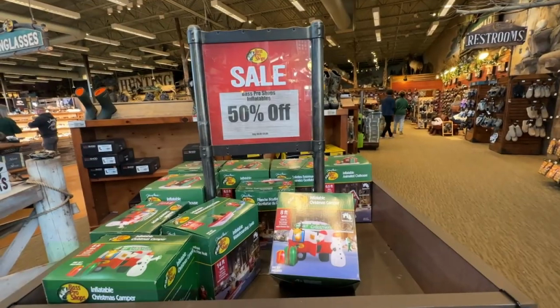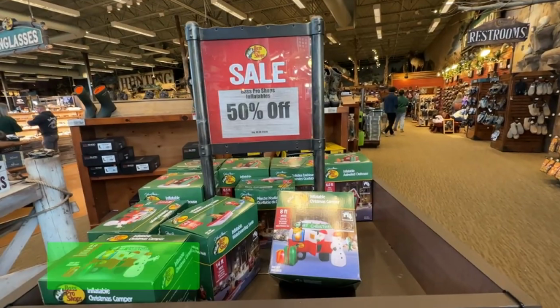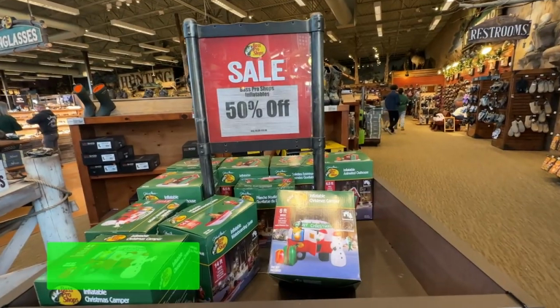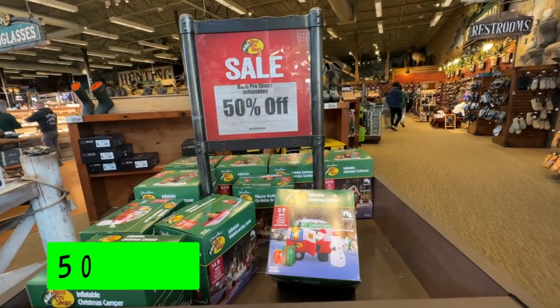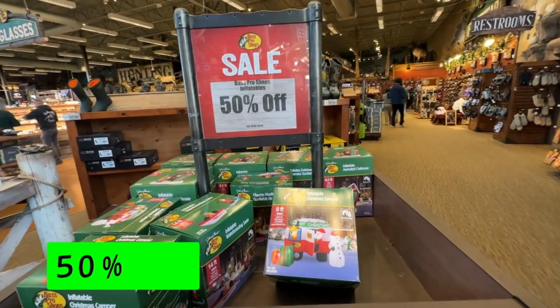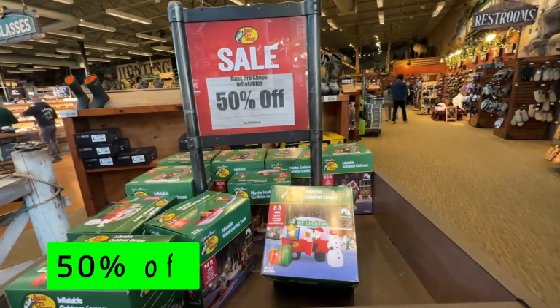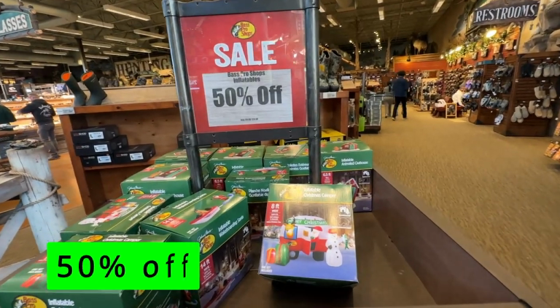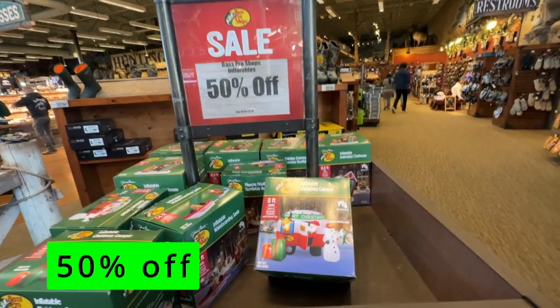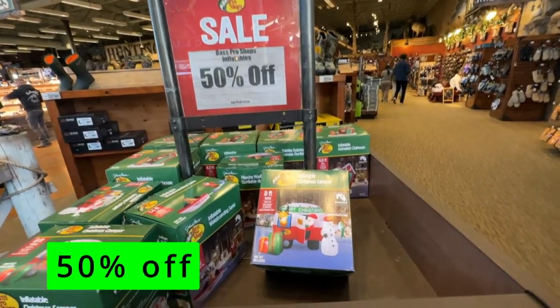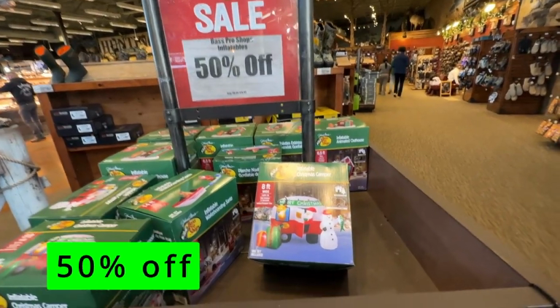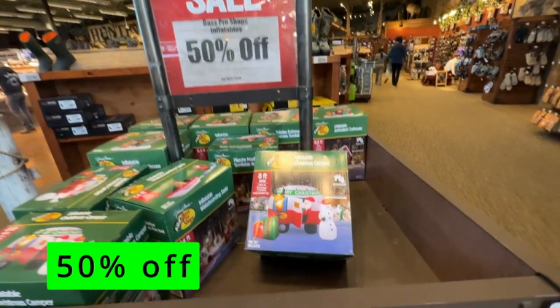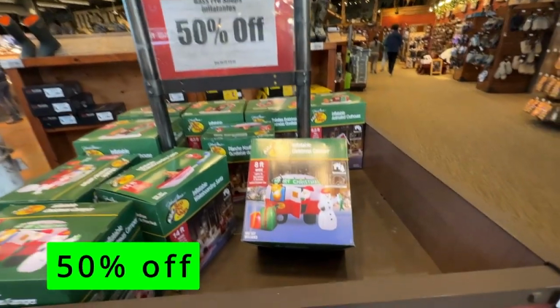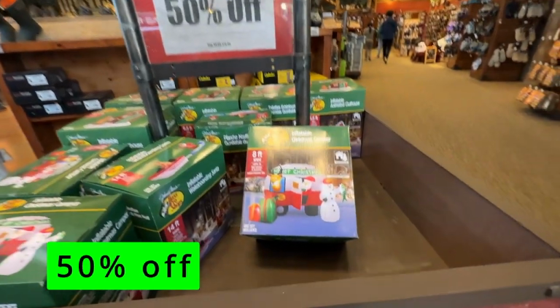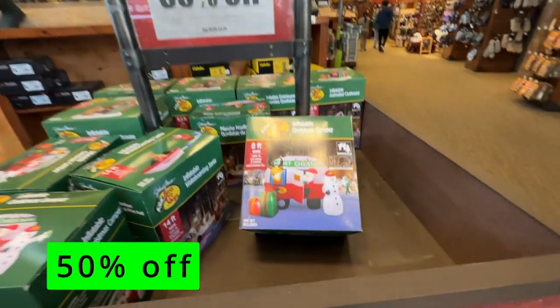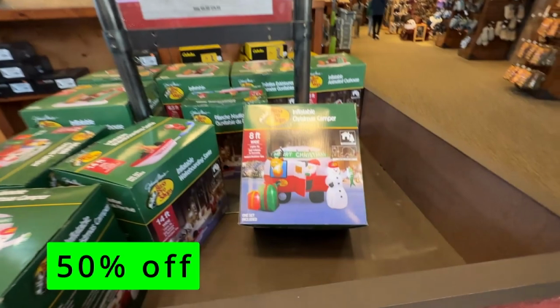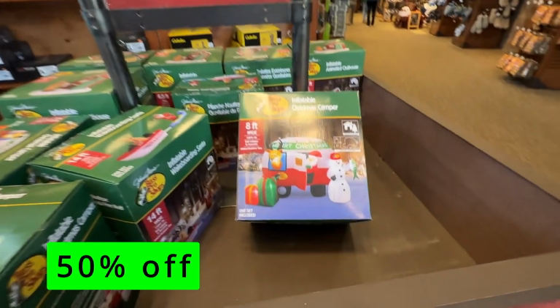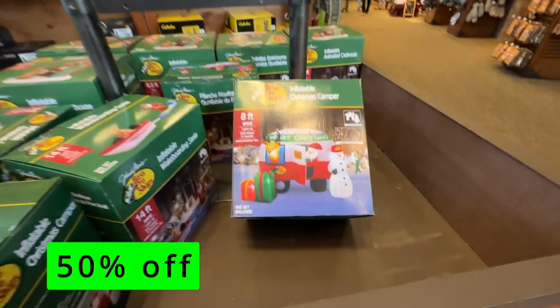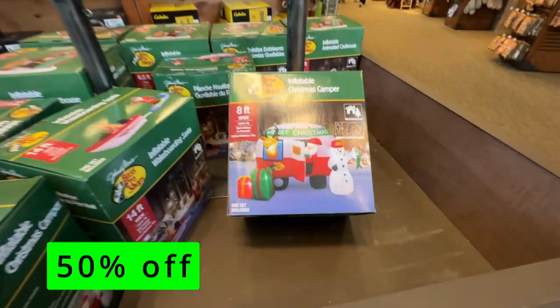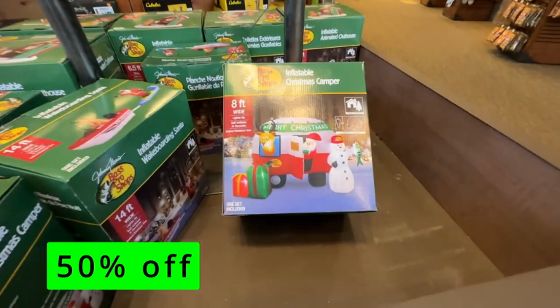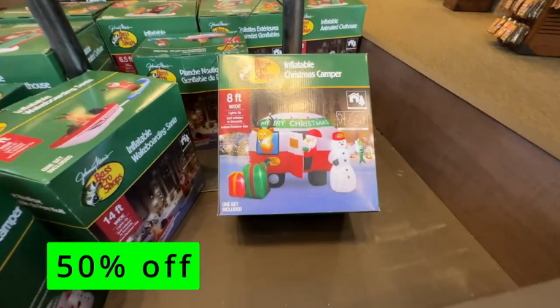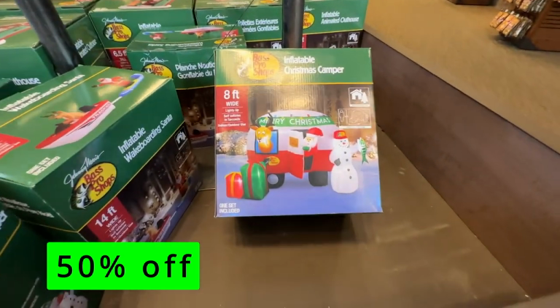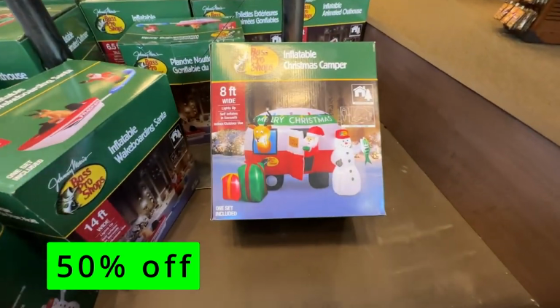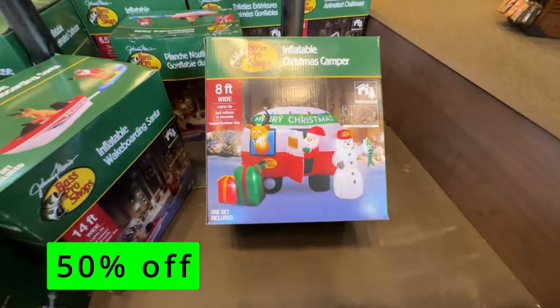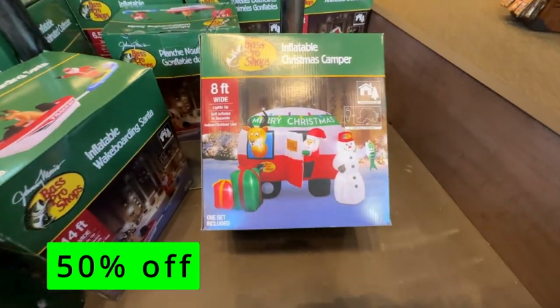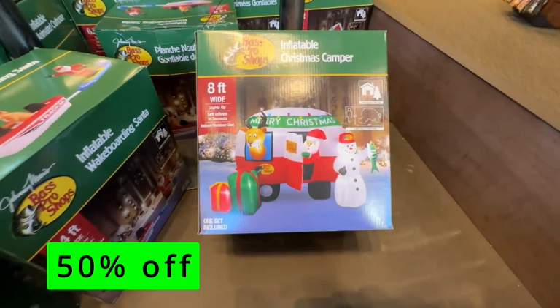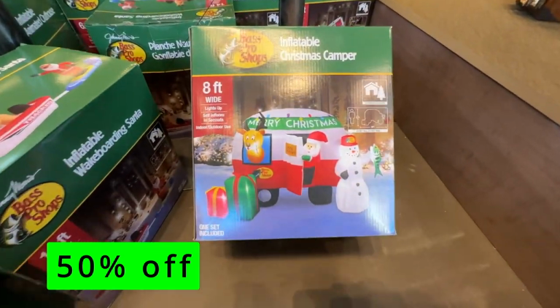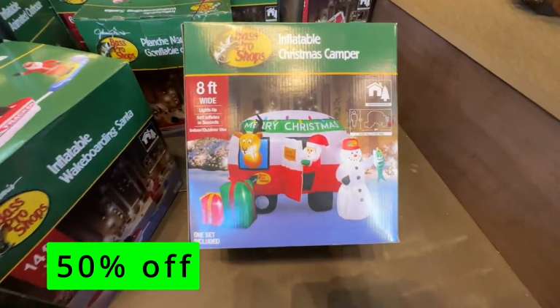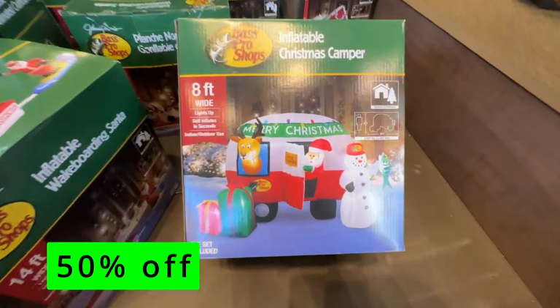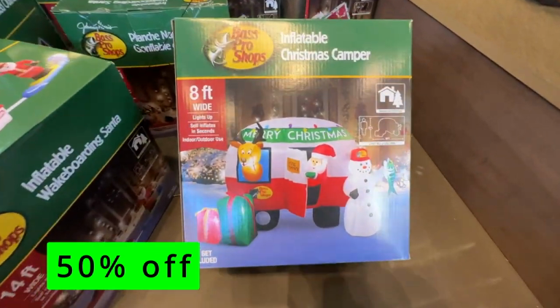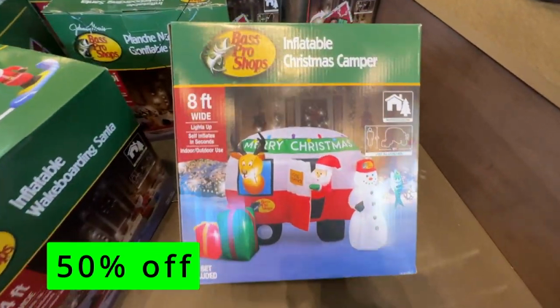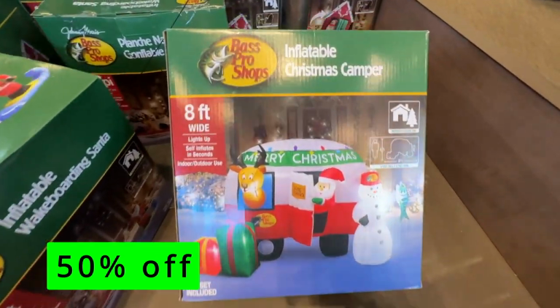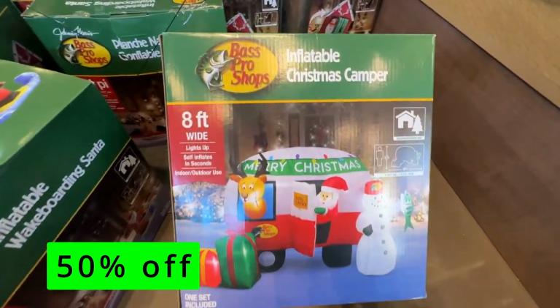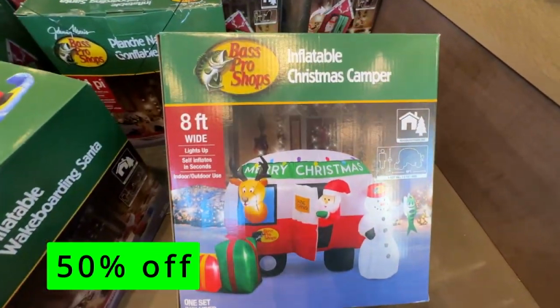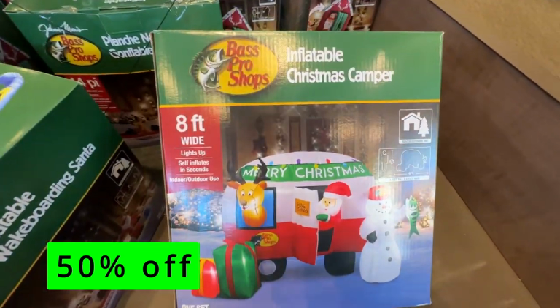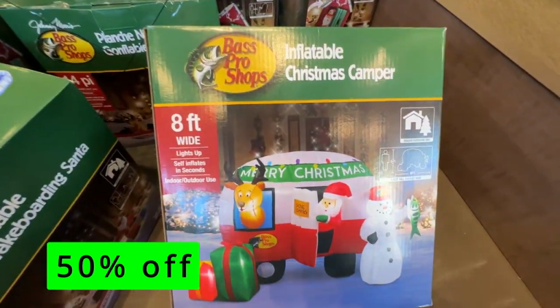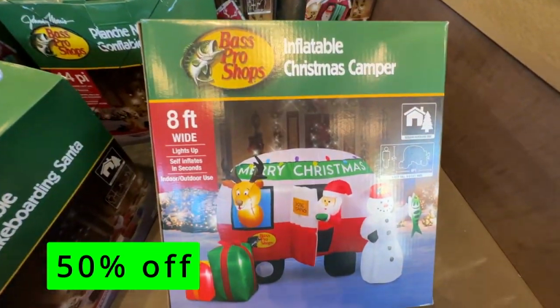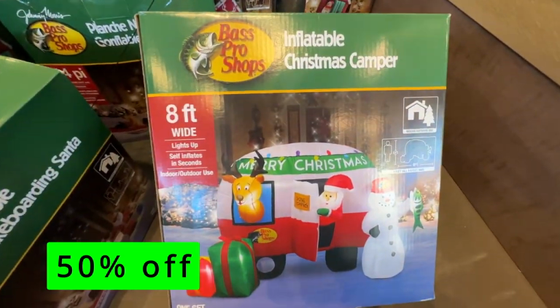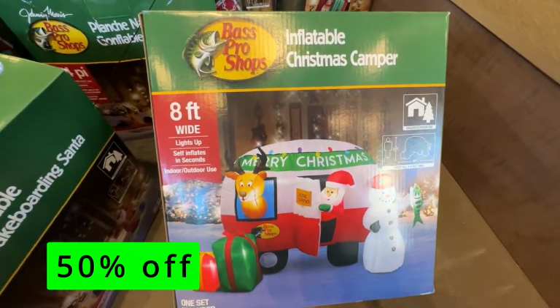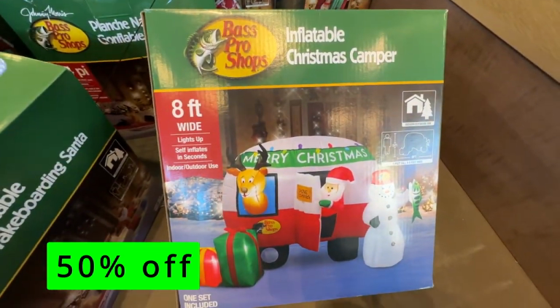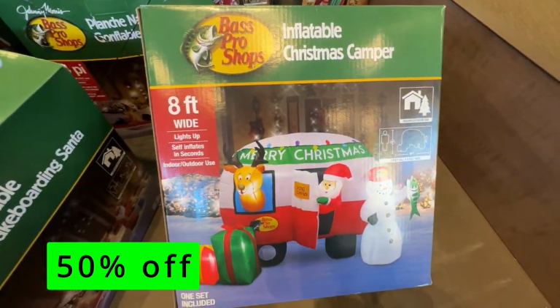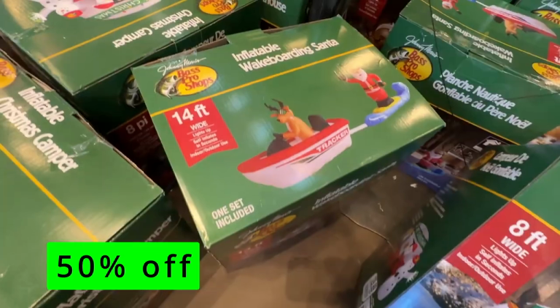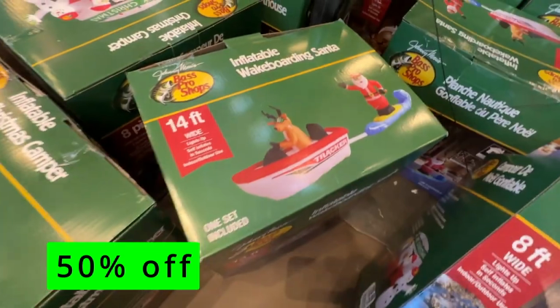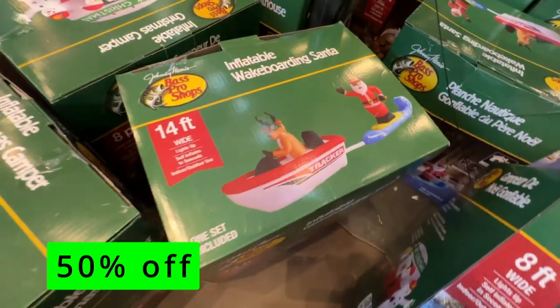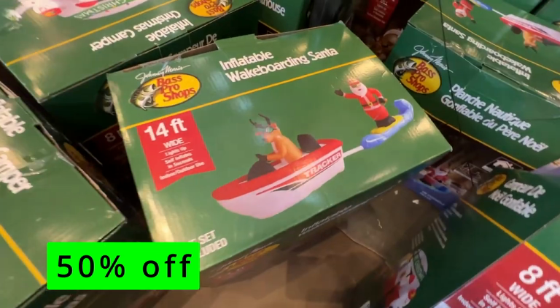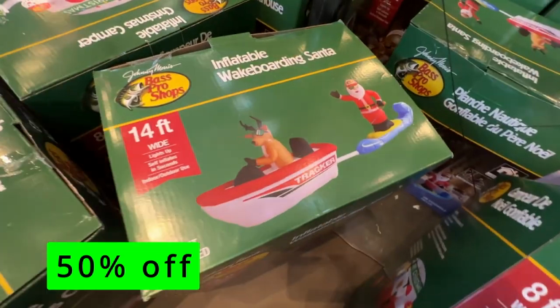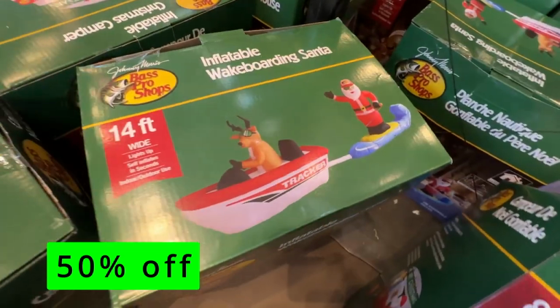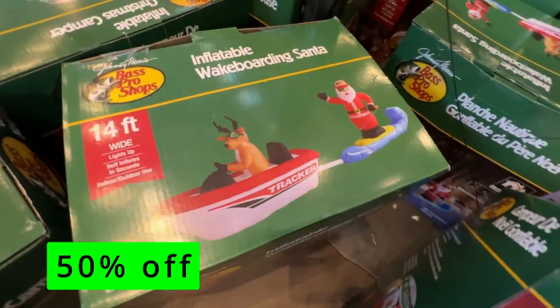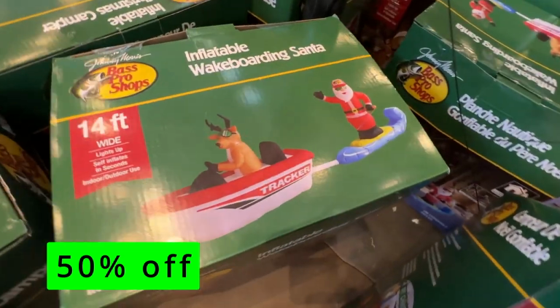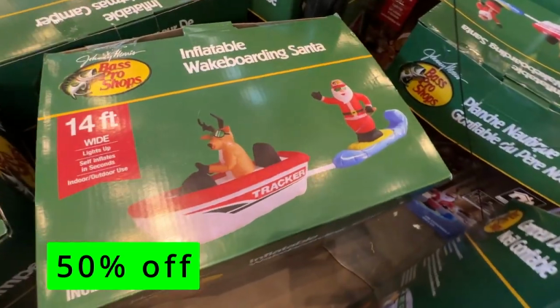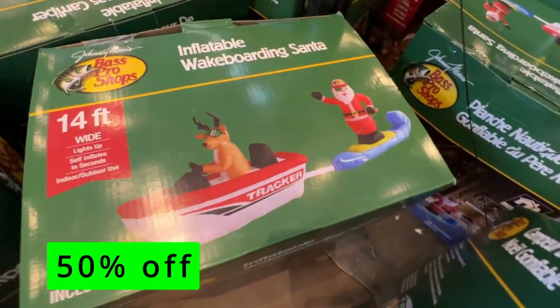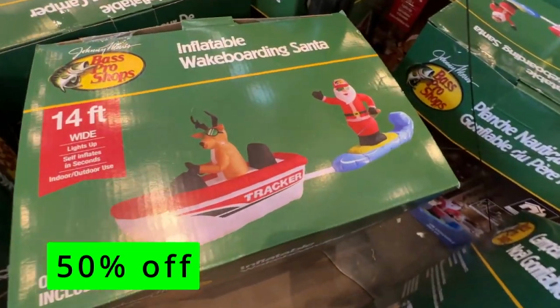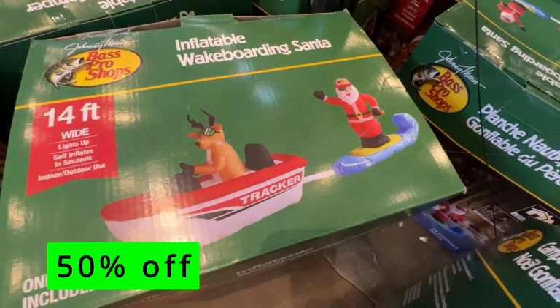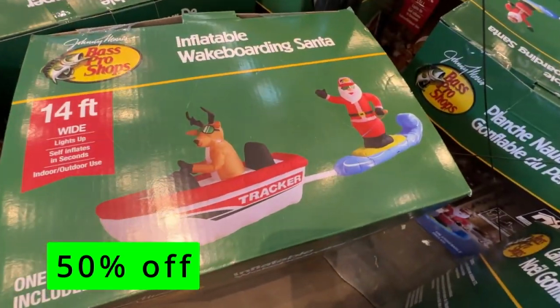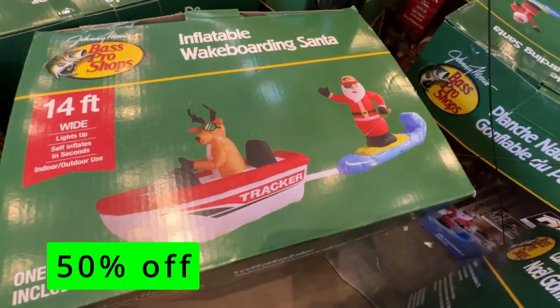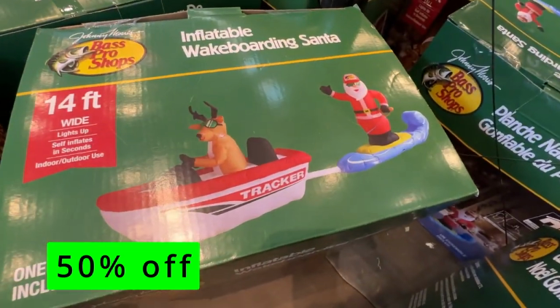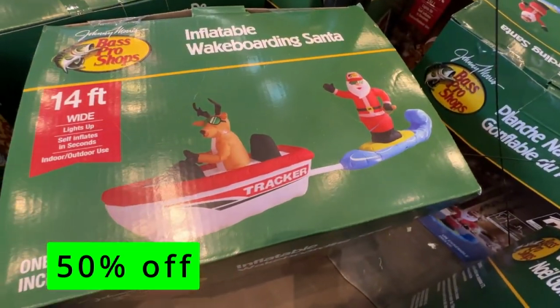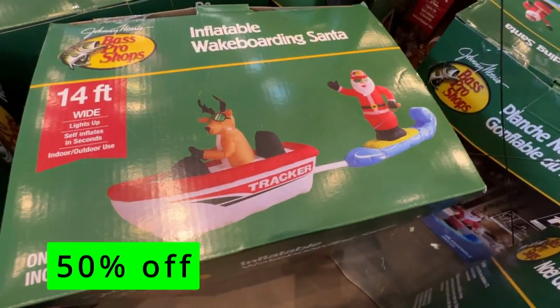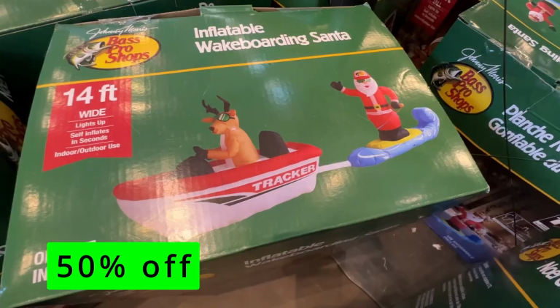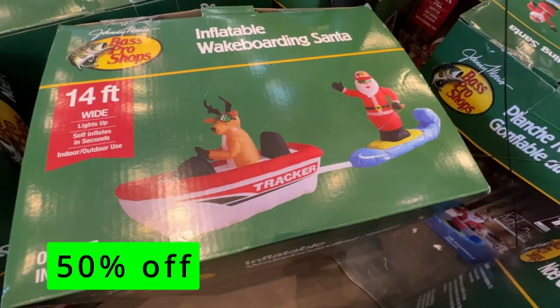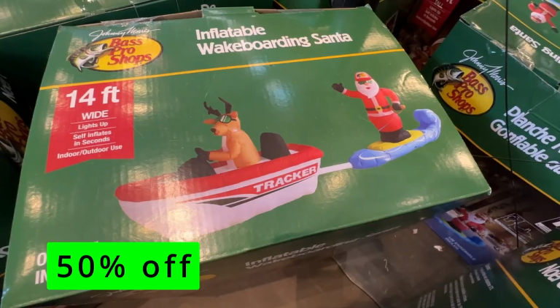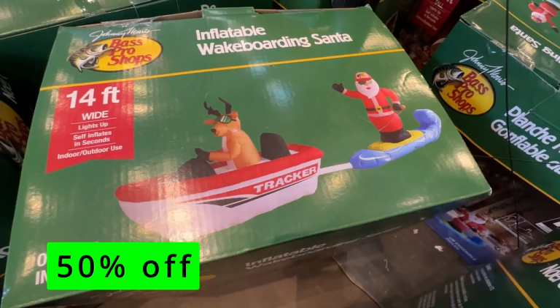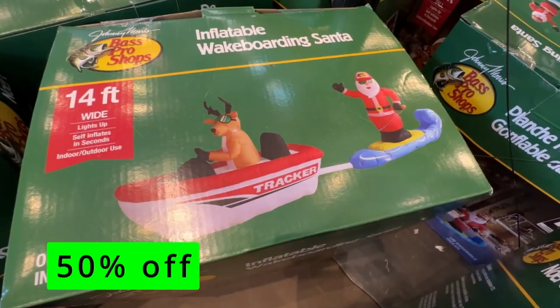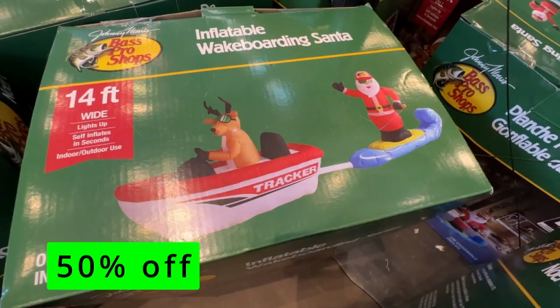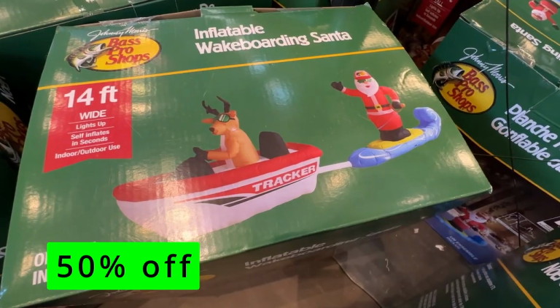Christmas decorations and inflatables are all 50% off and there are some pretty neat ones to choose from. I especially like this Santa Claus wakeboarding inflatable.